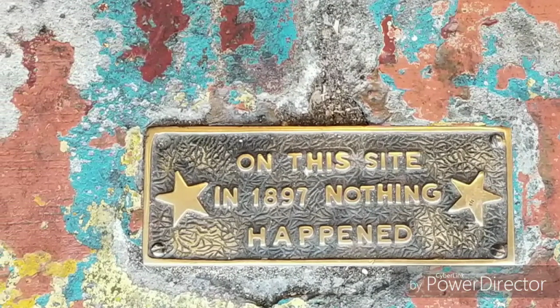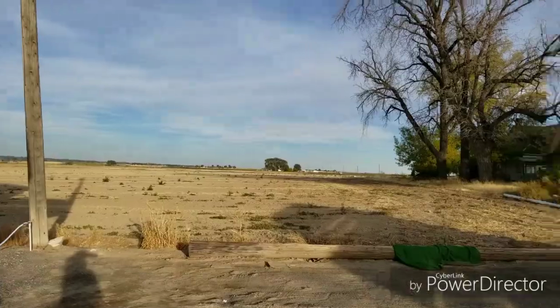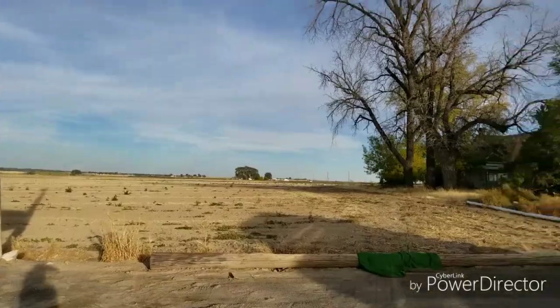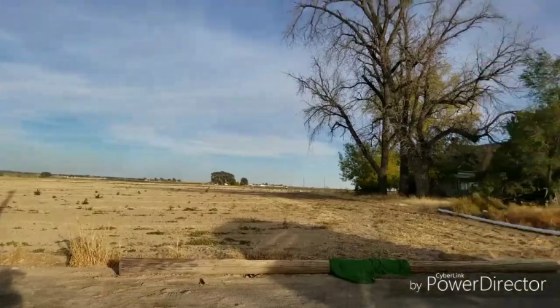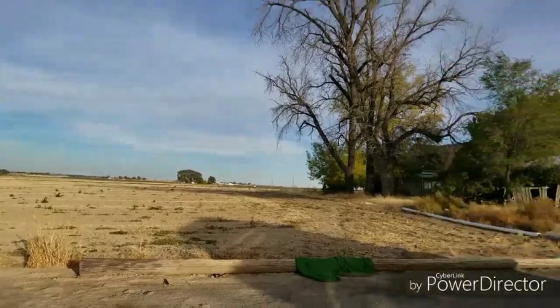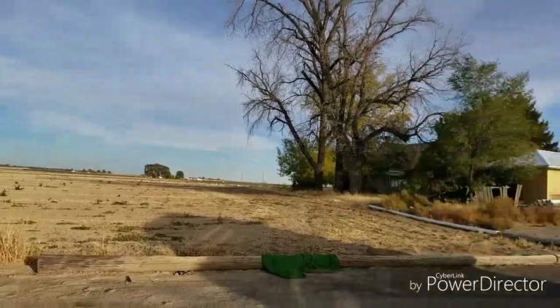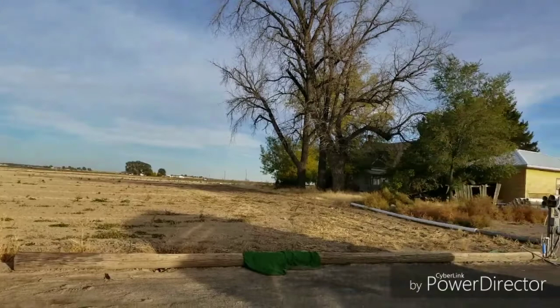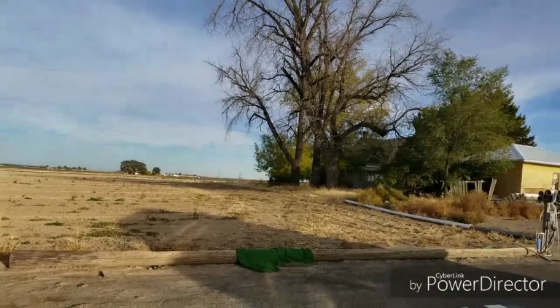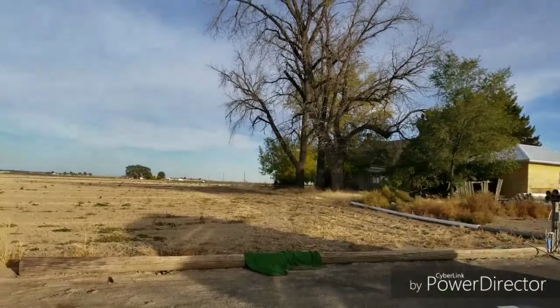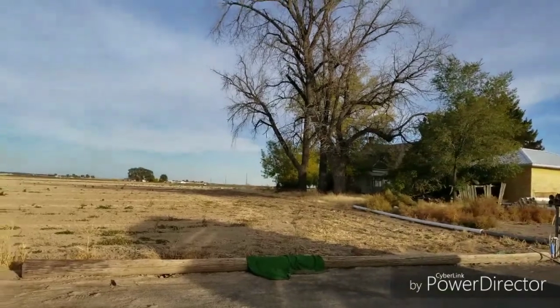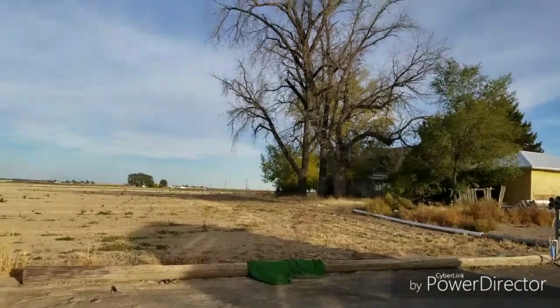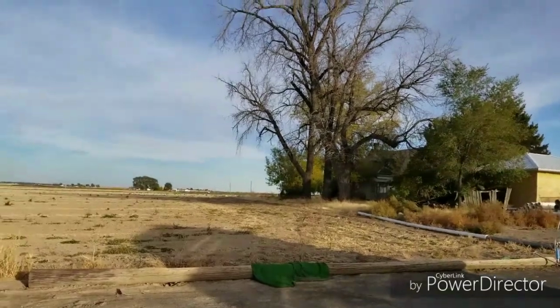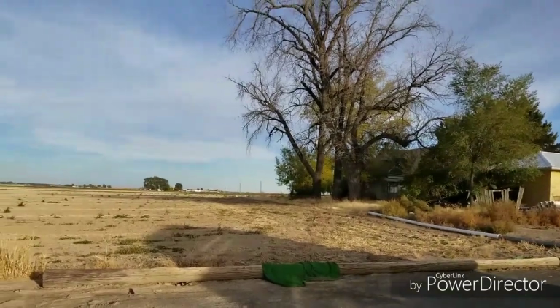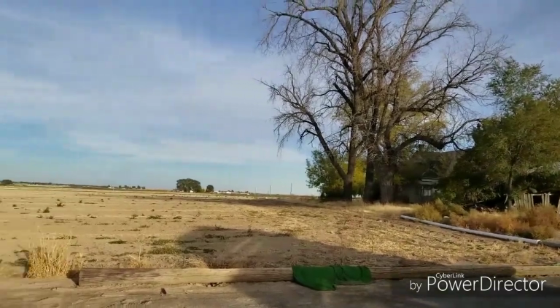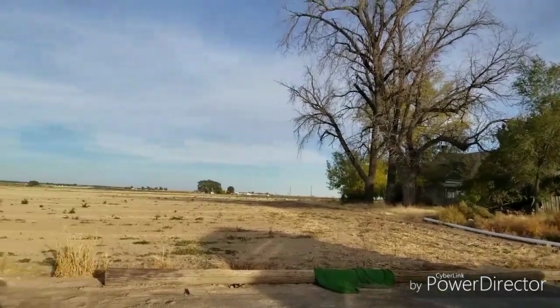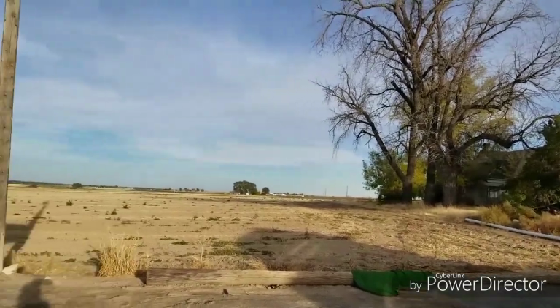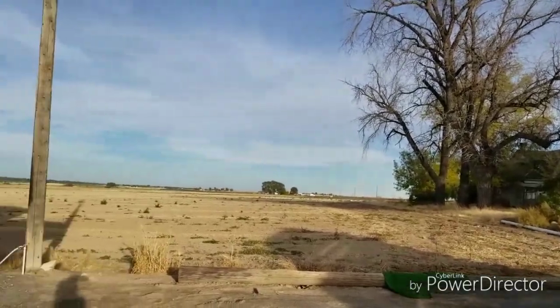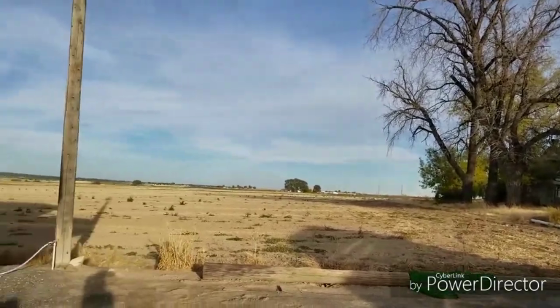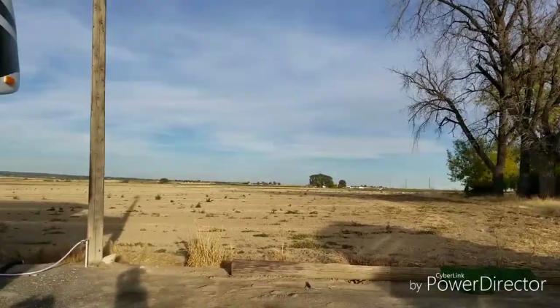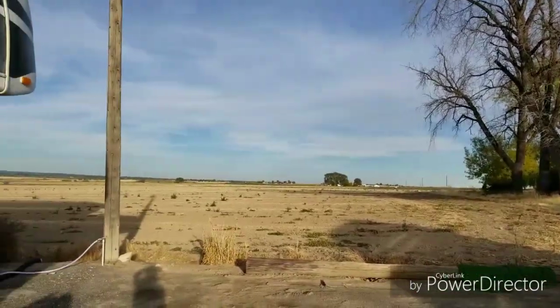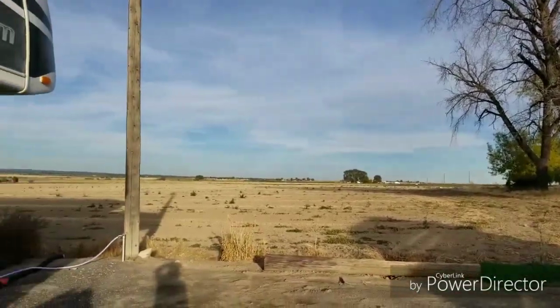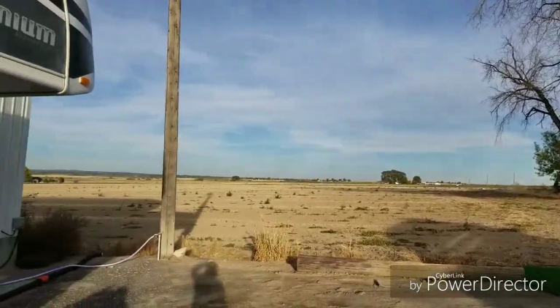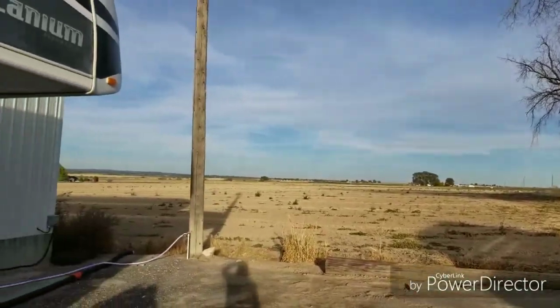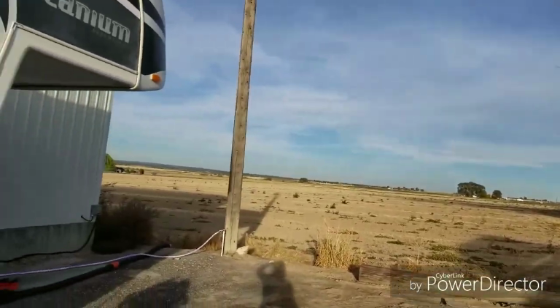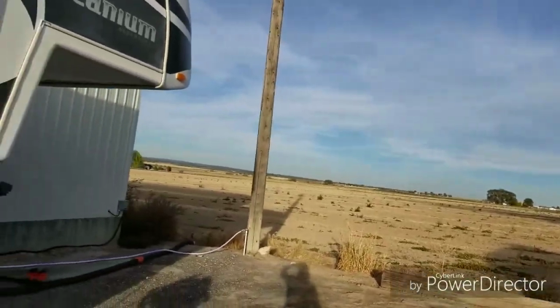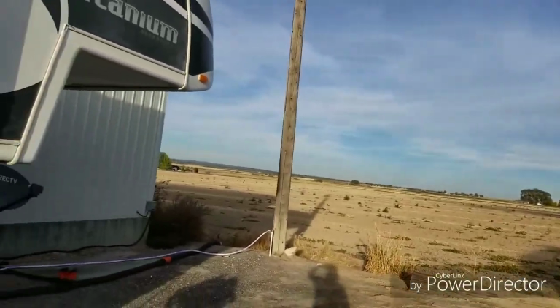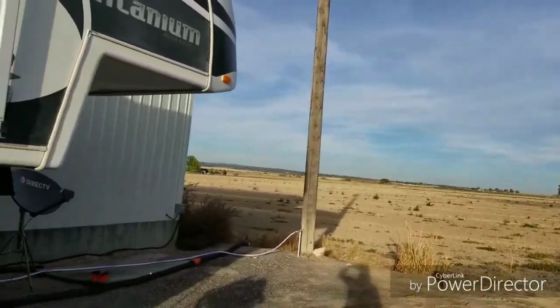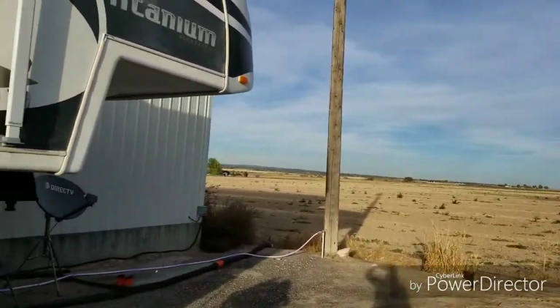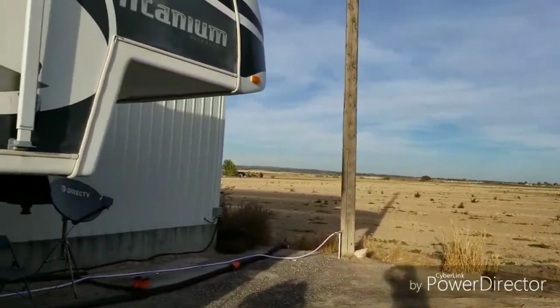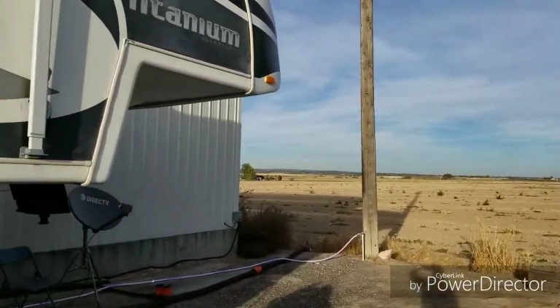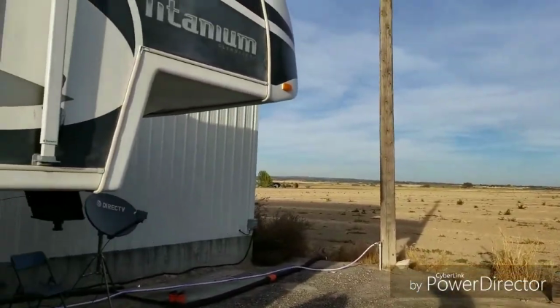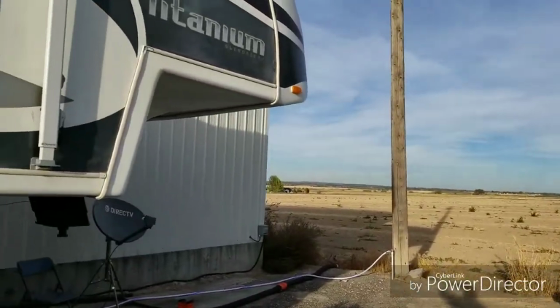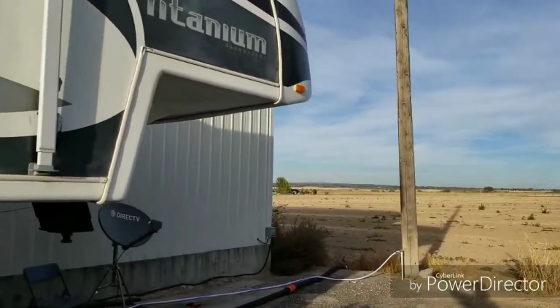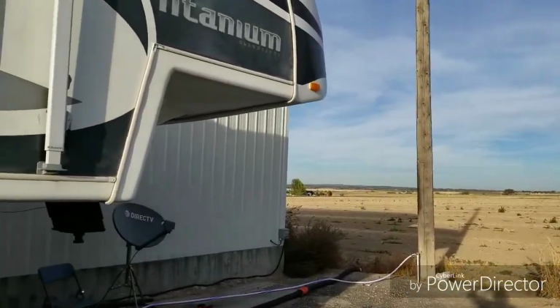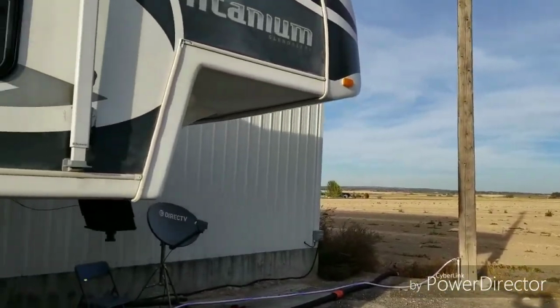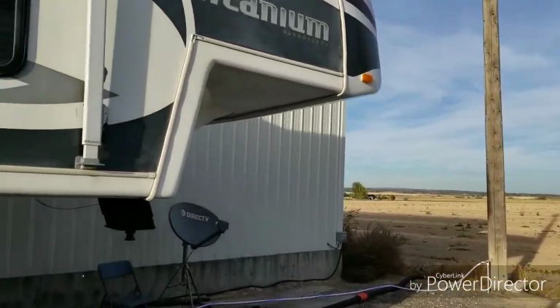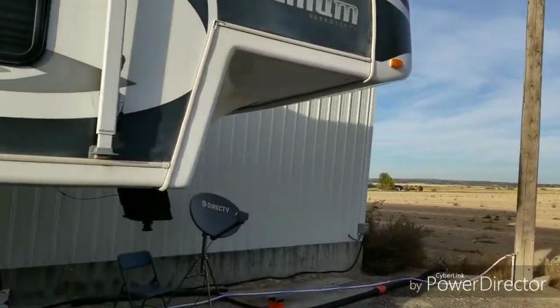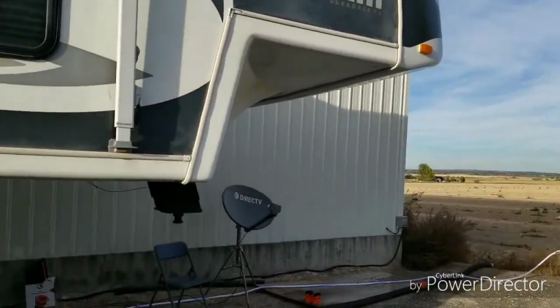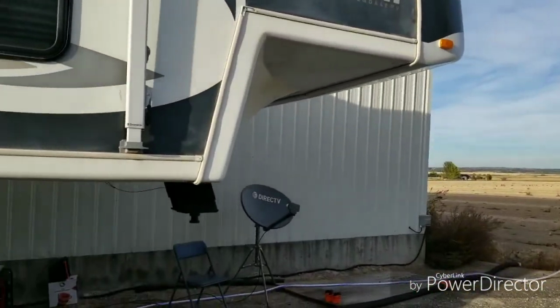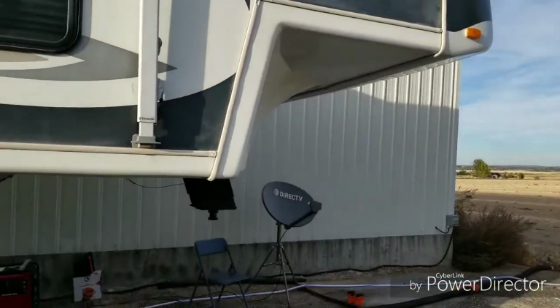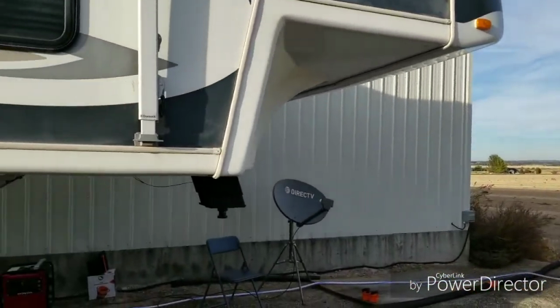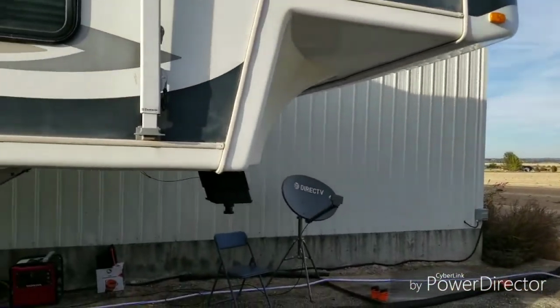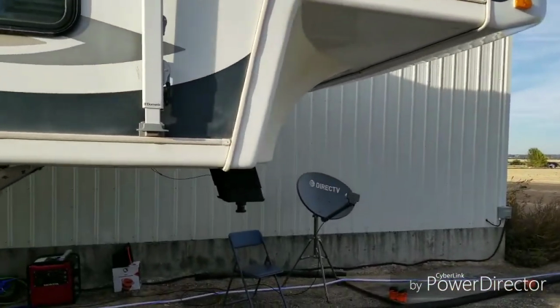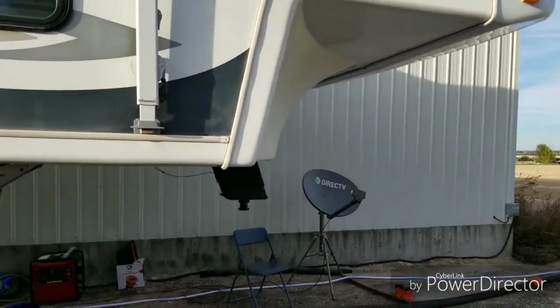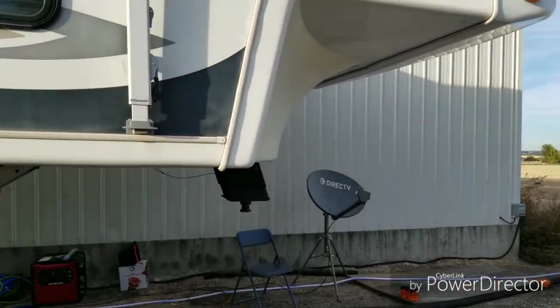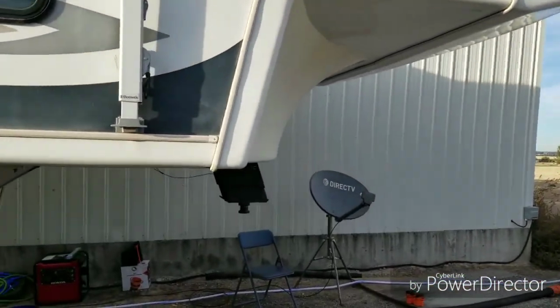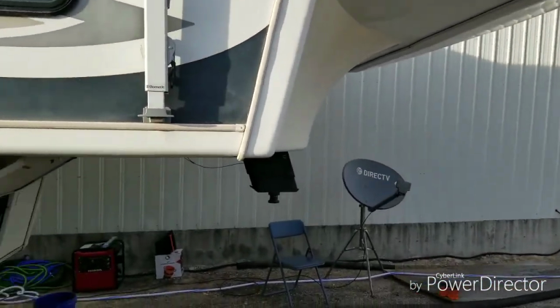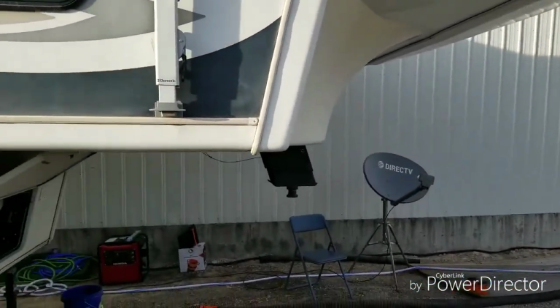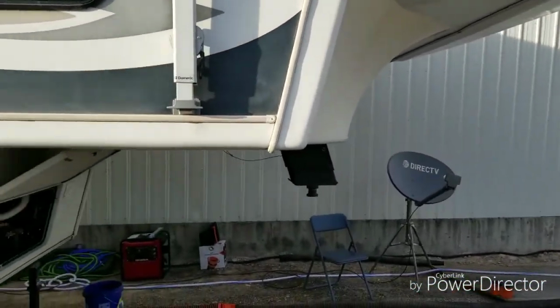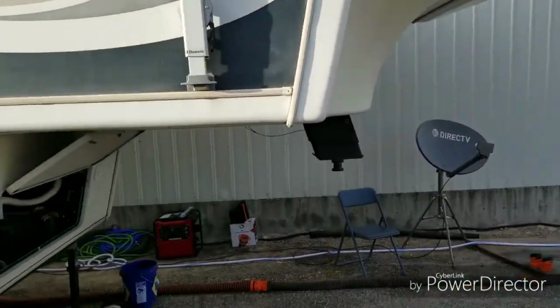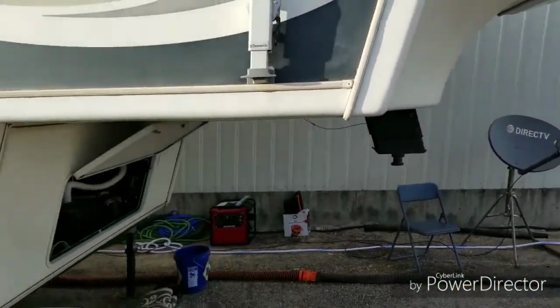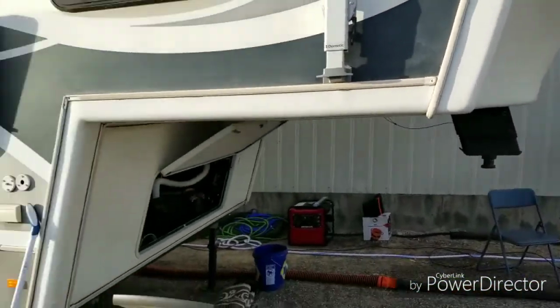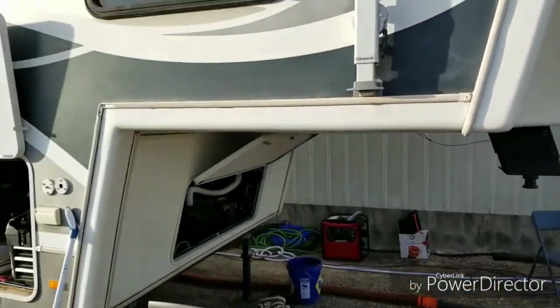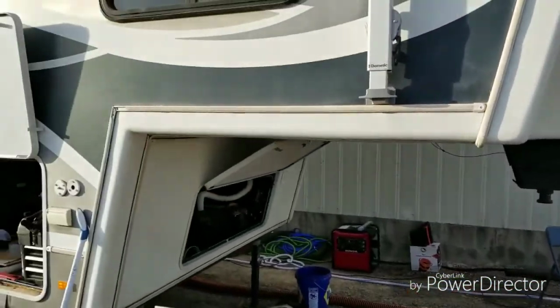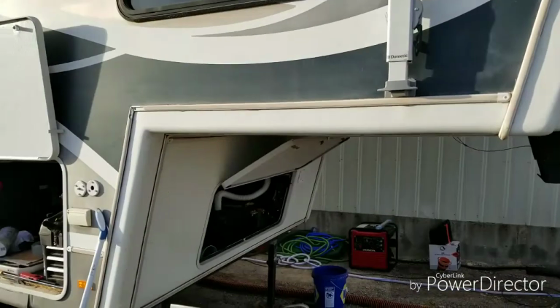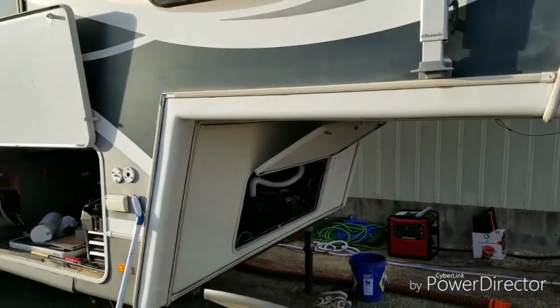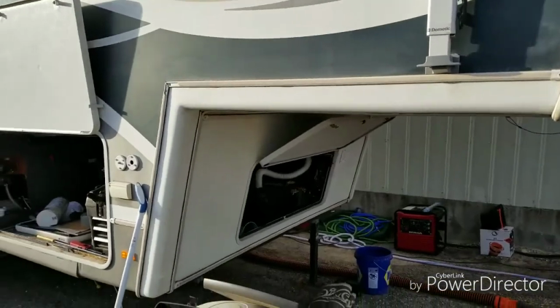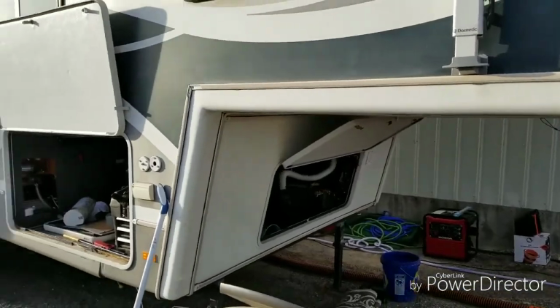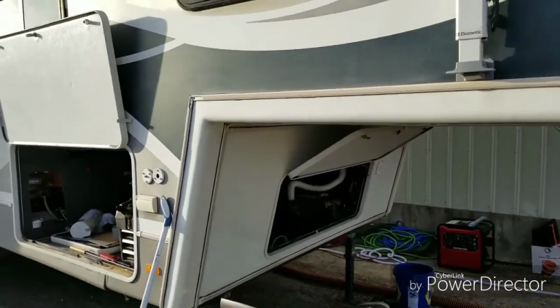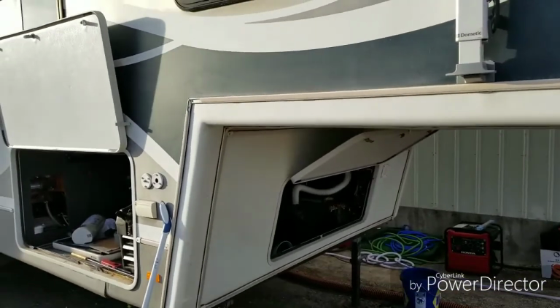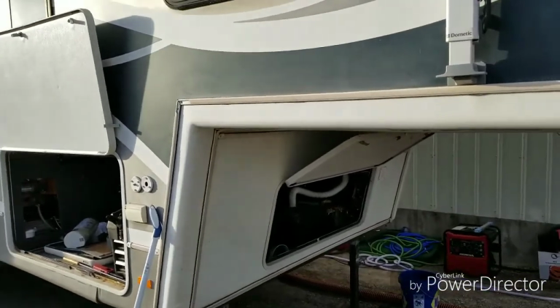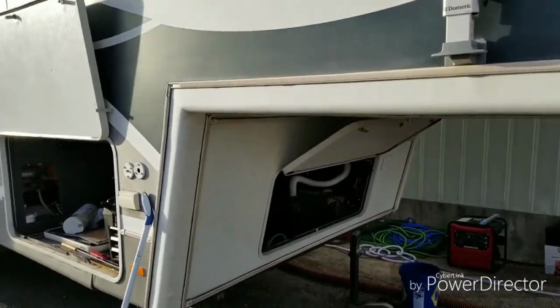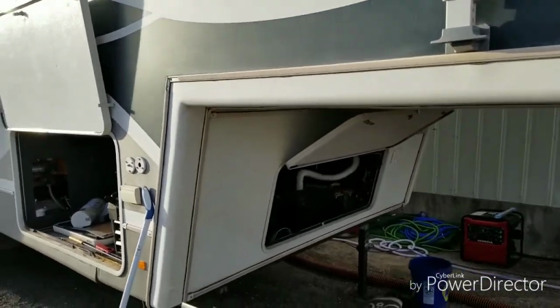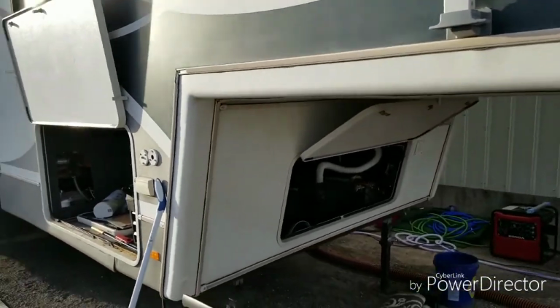Hi everybody, Terry with American RV Nomad. I'm doing a little repair on my solar system.